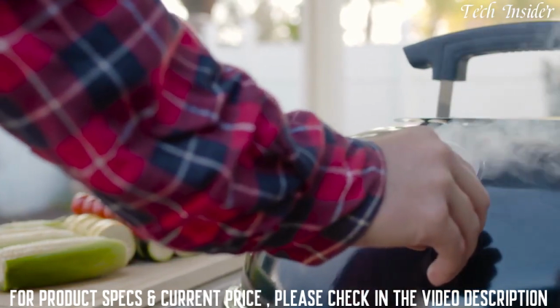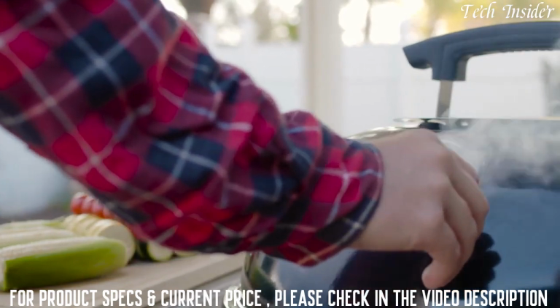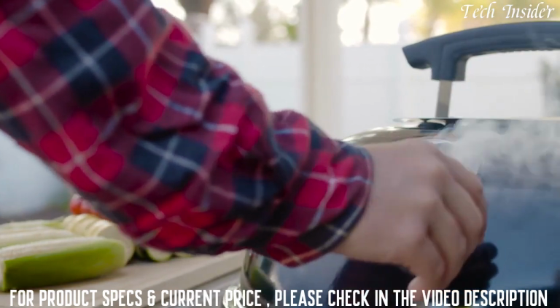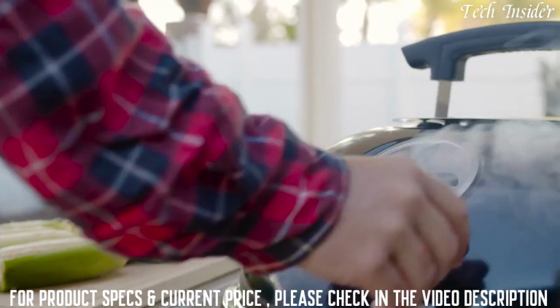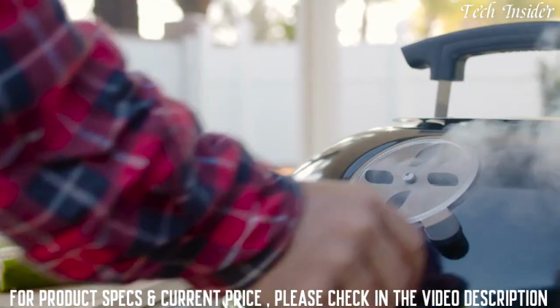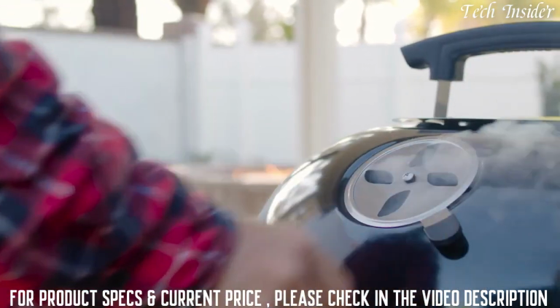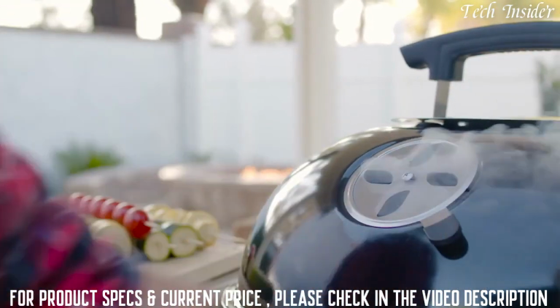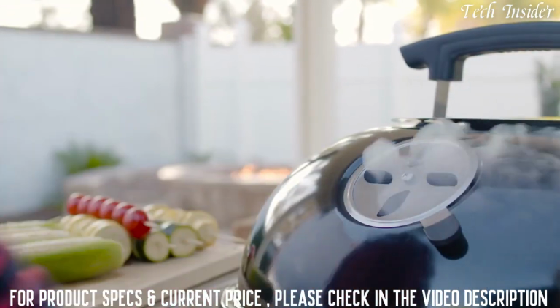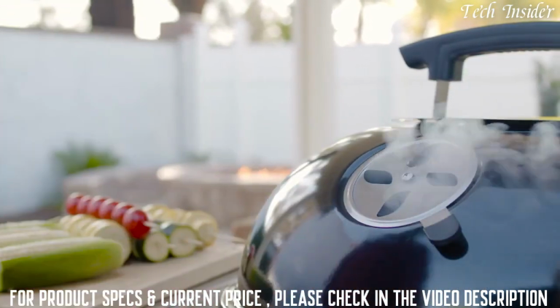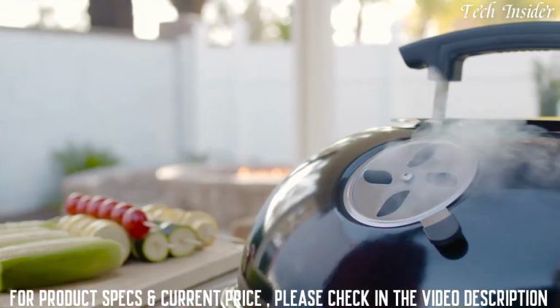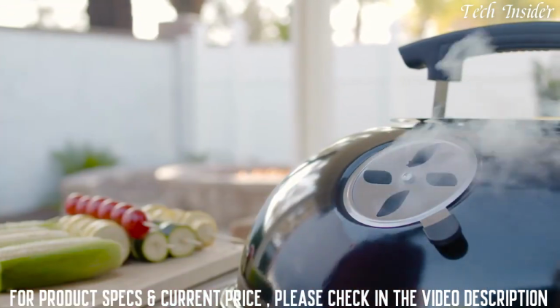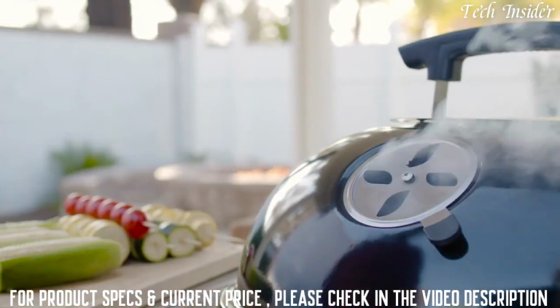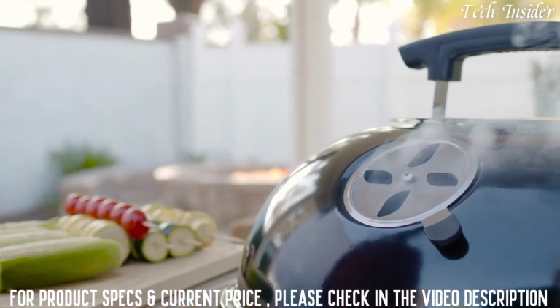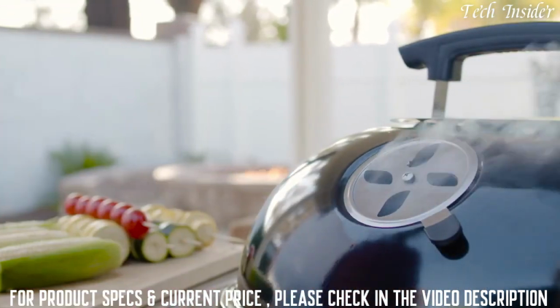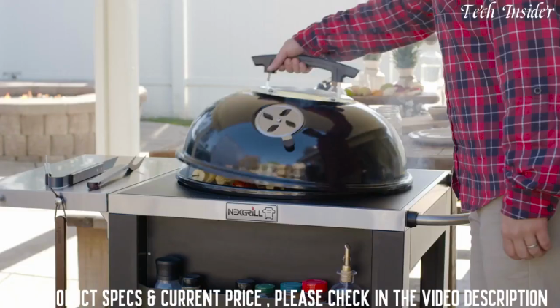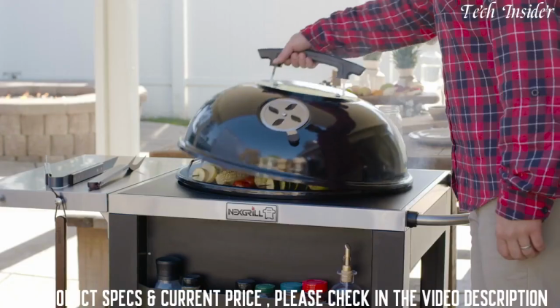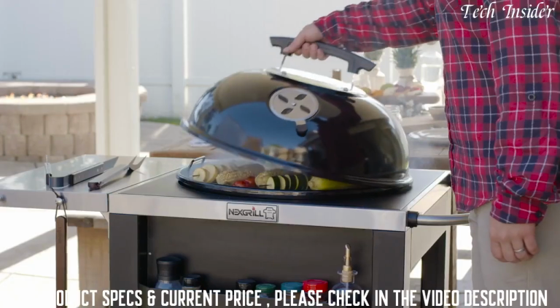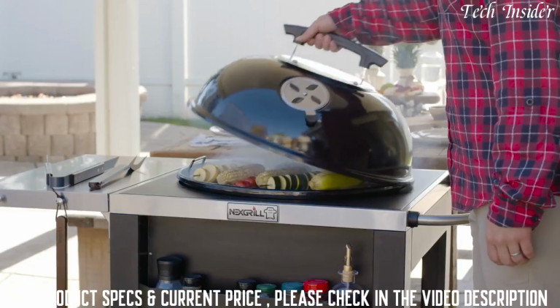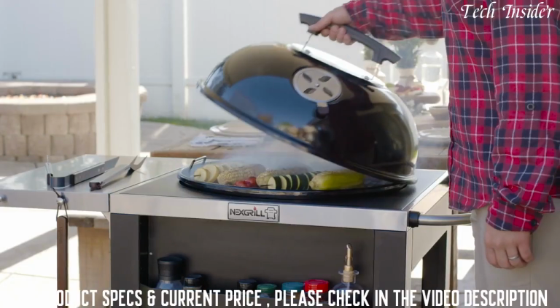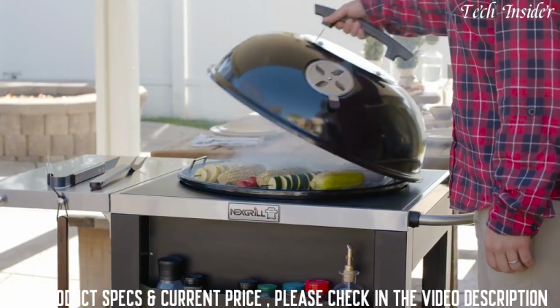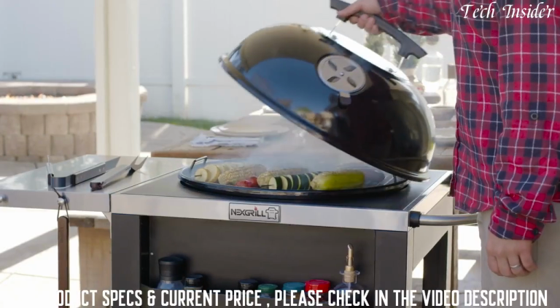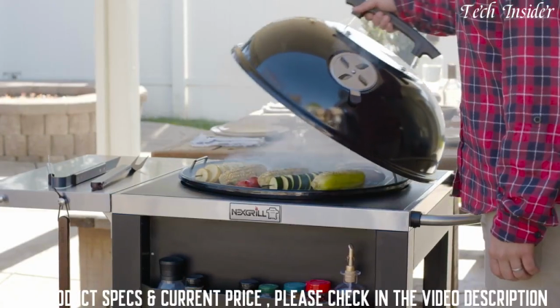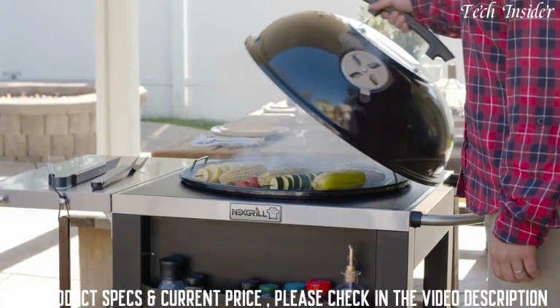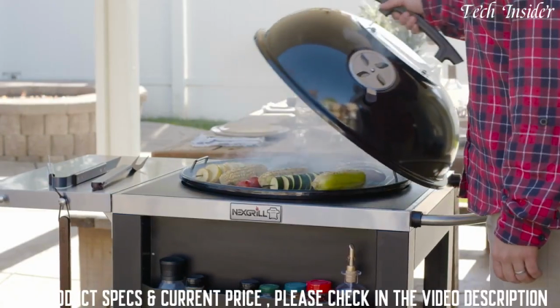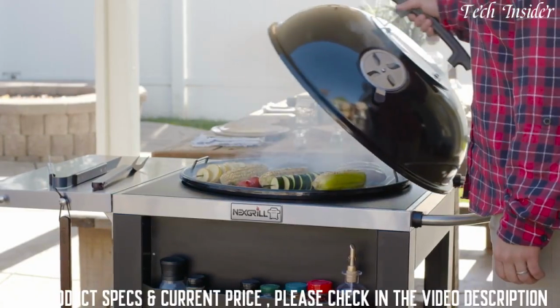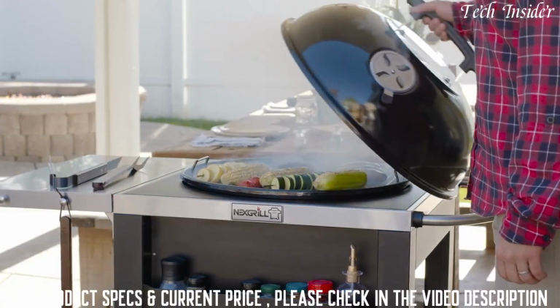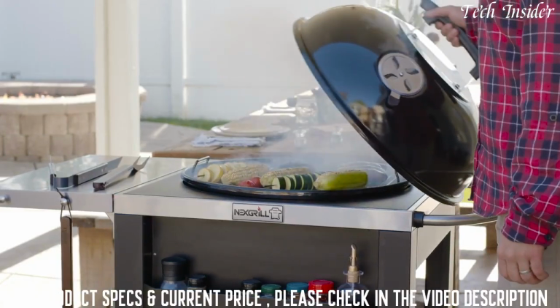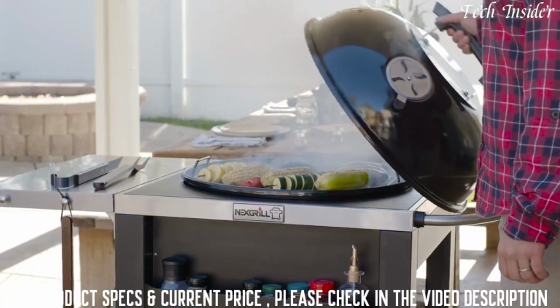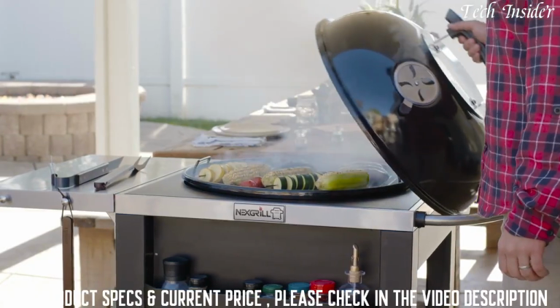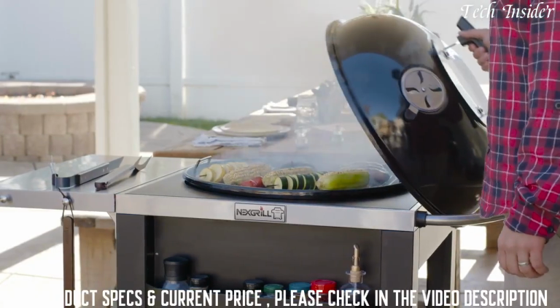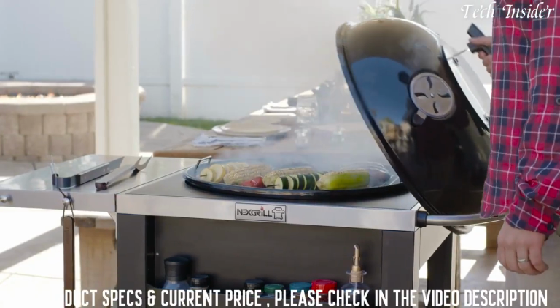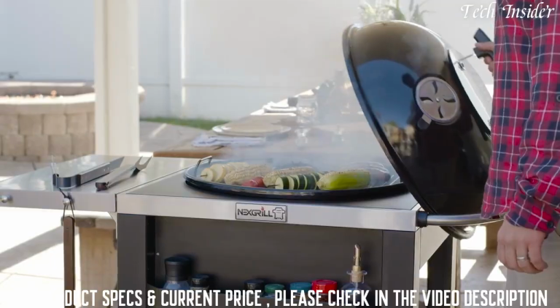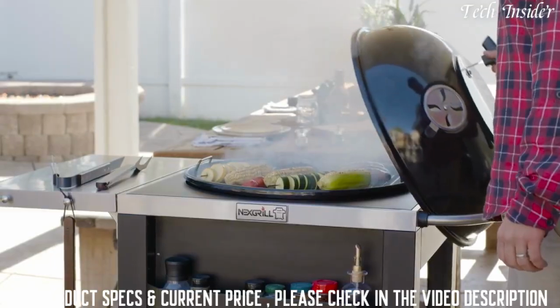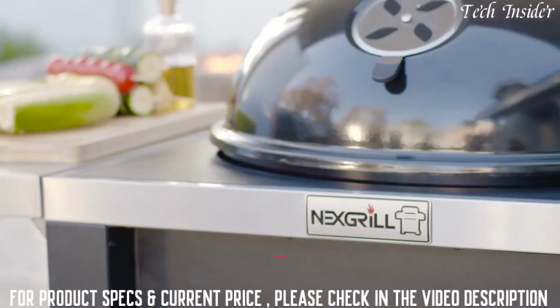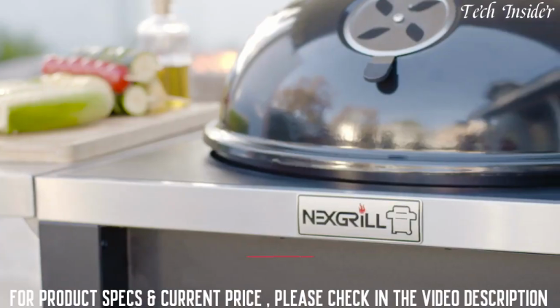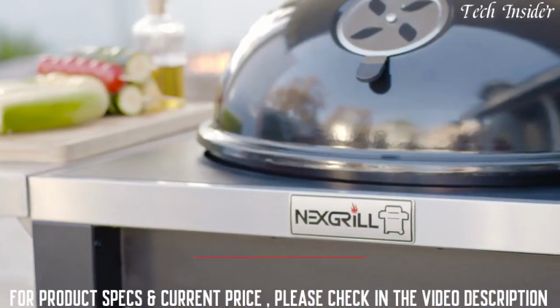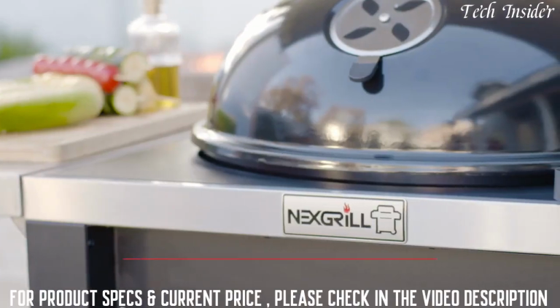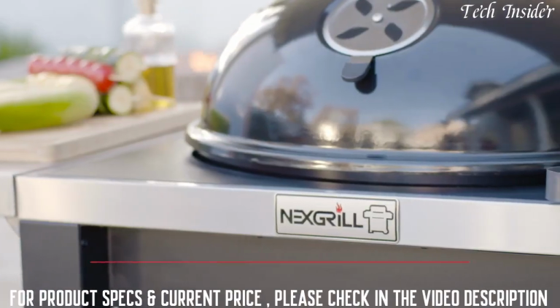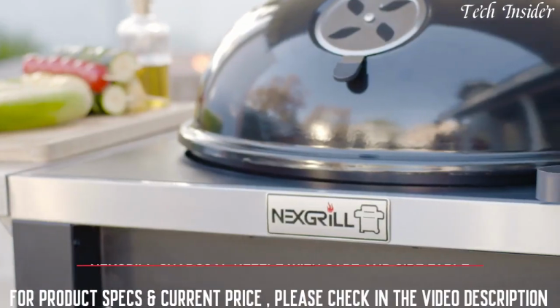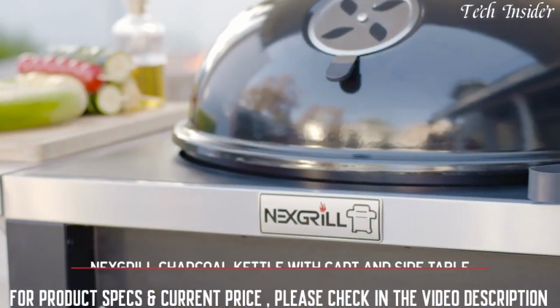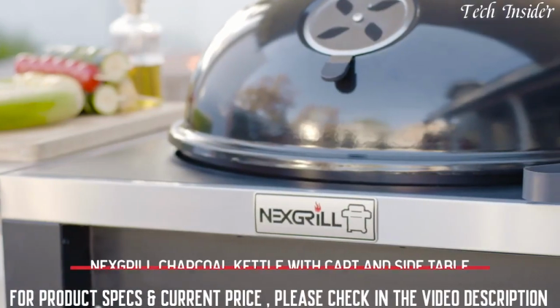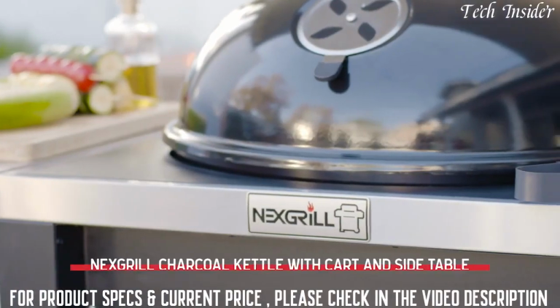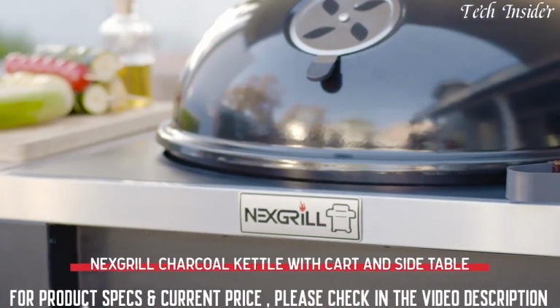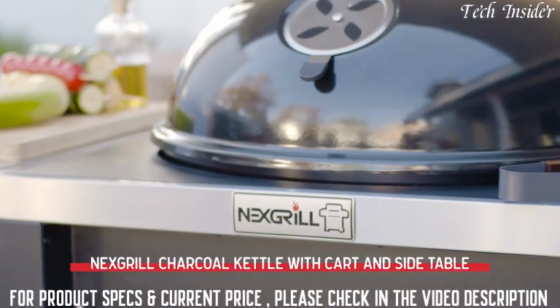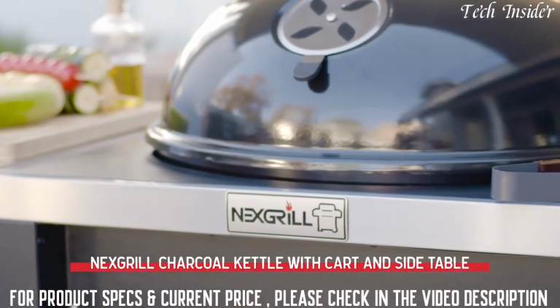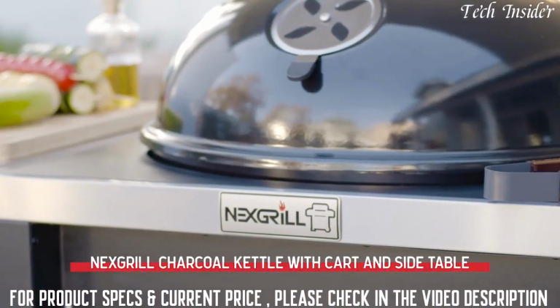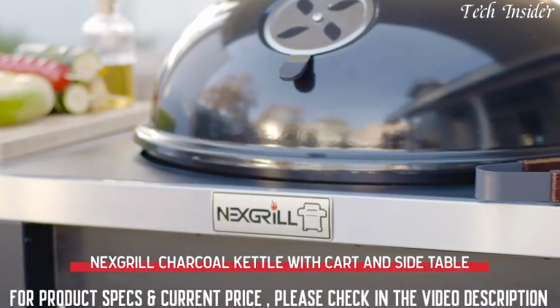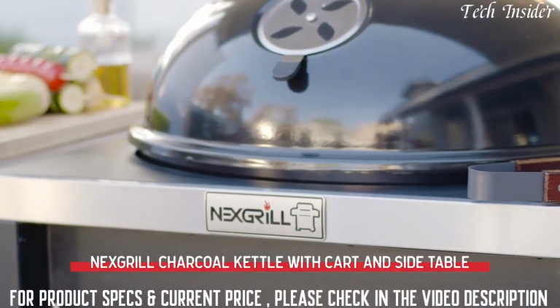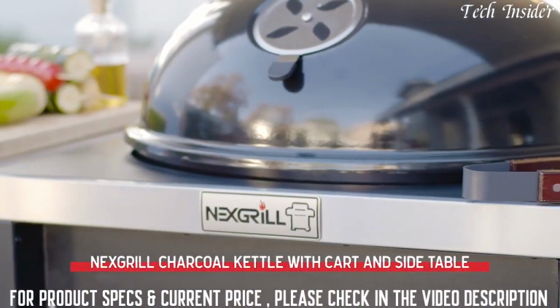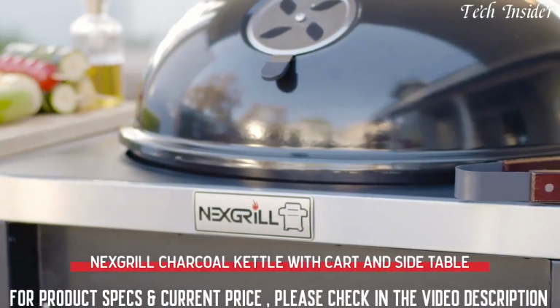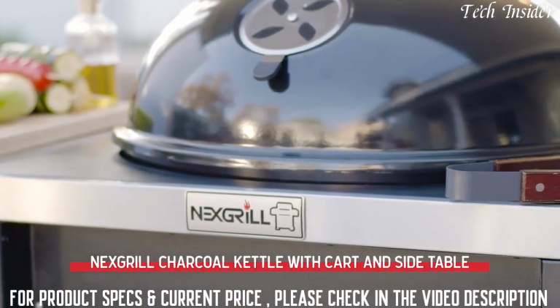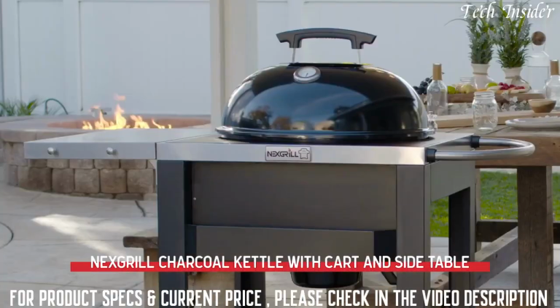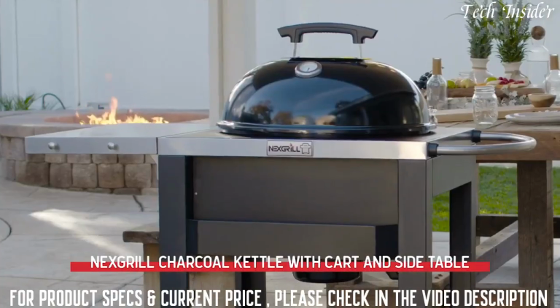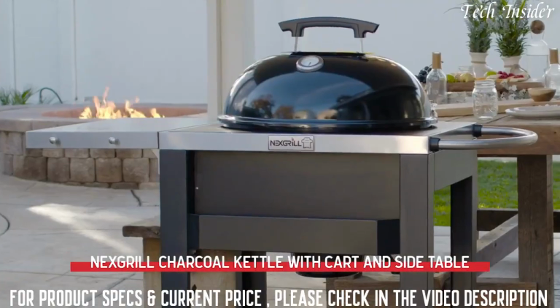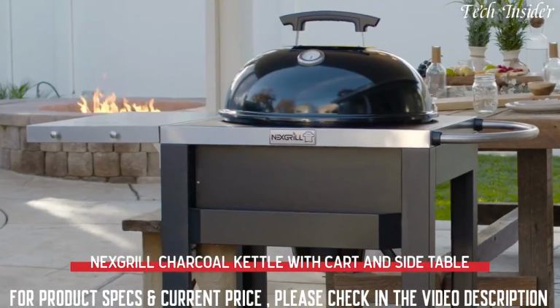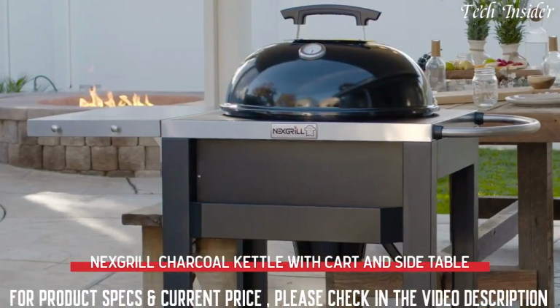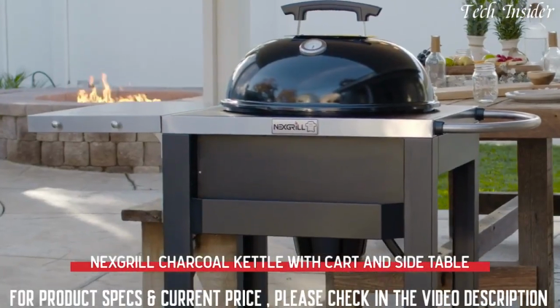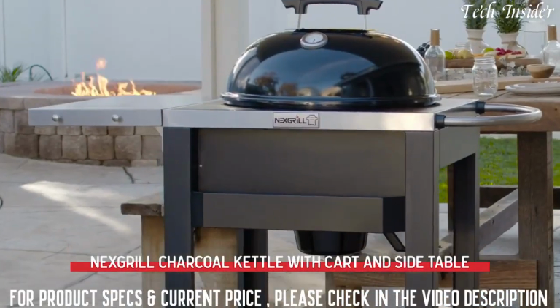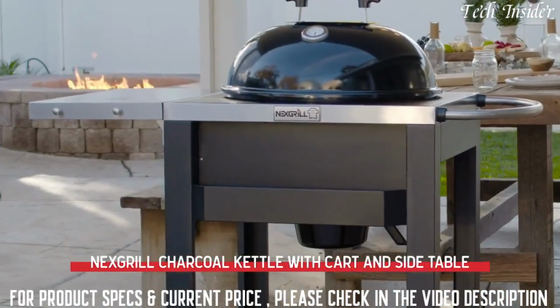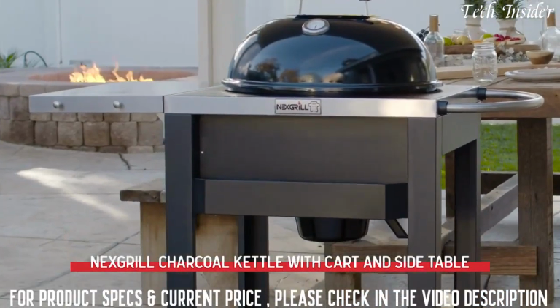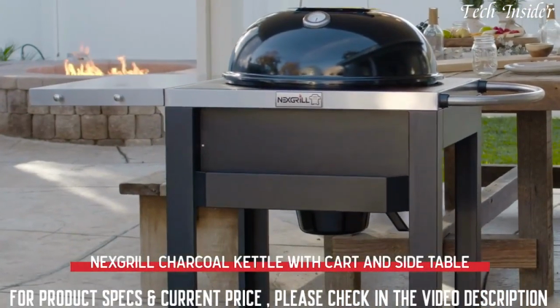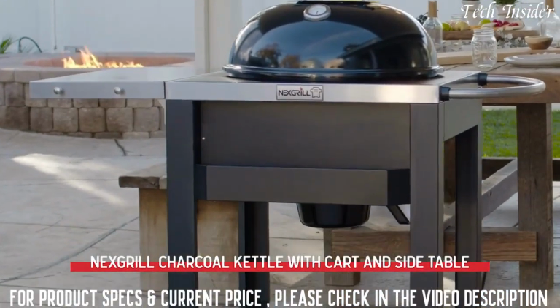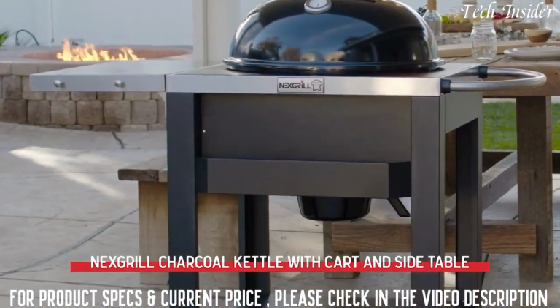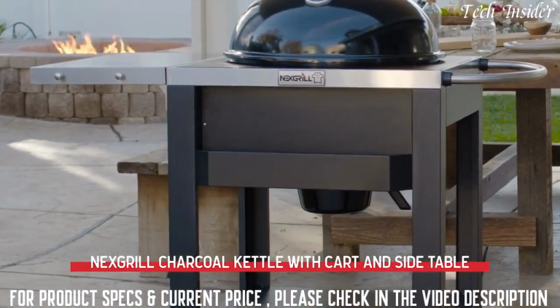Ready to put a smoky twist on your cookout's standard fare? We've got your next grill right here — the Nexxt Grill Charcoal Kettle Grill with Cart and Side Table.